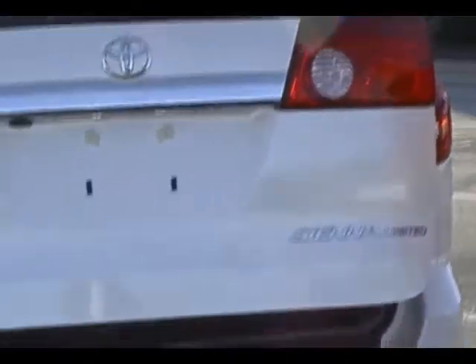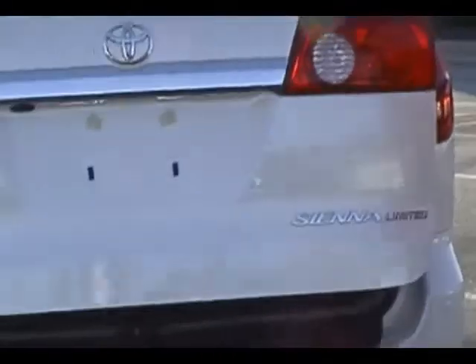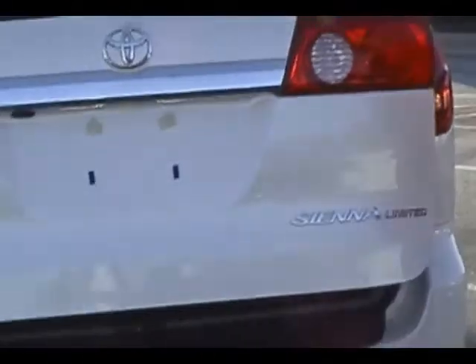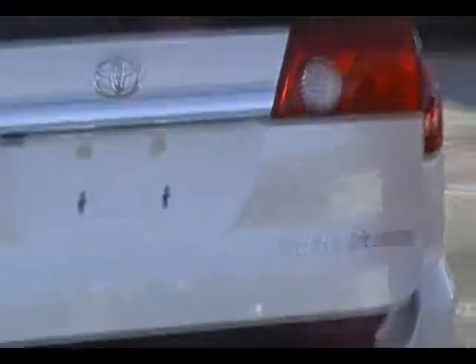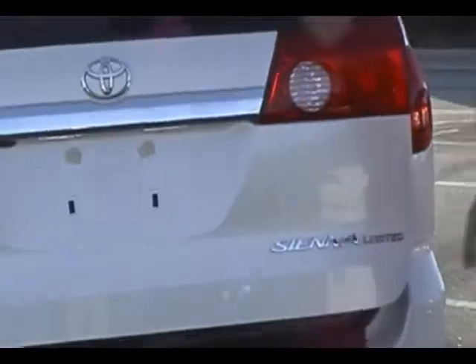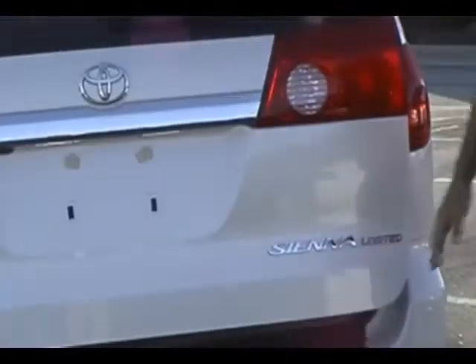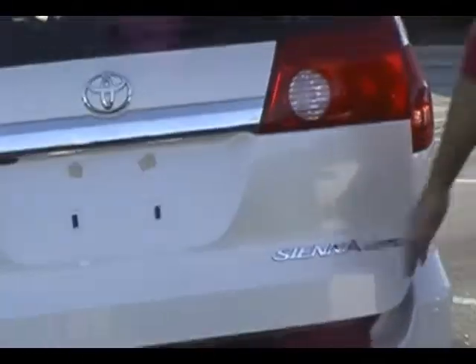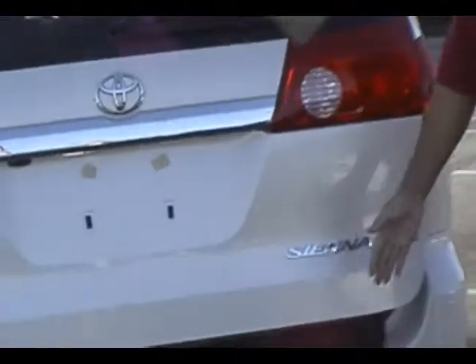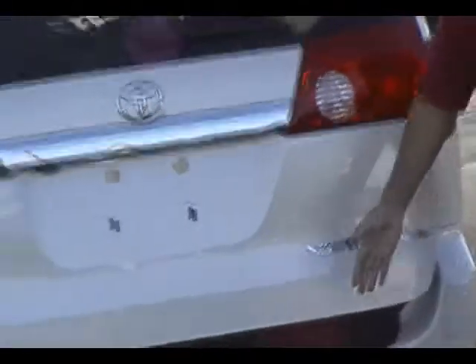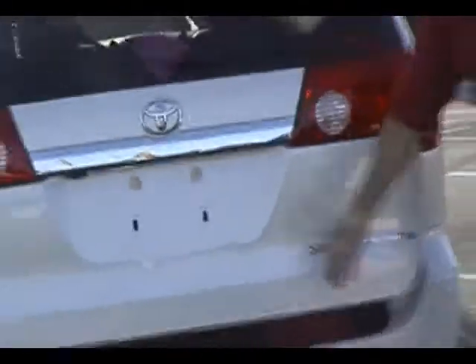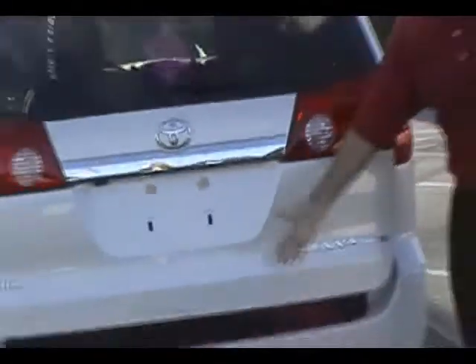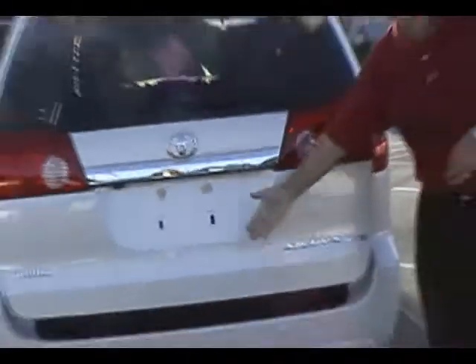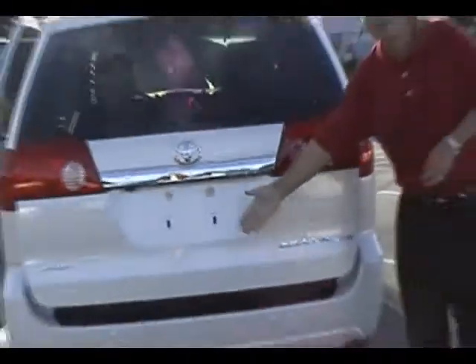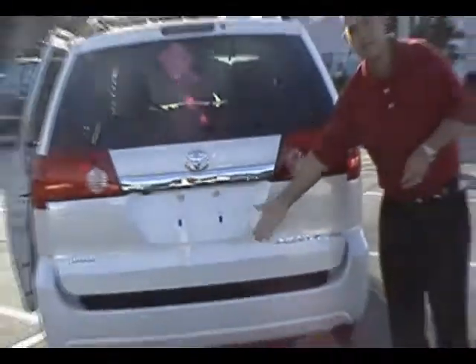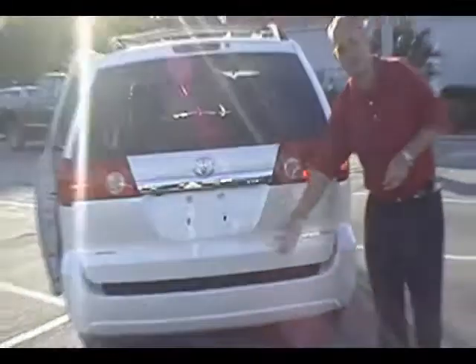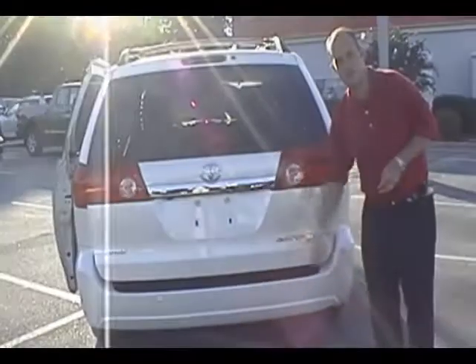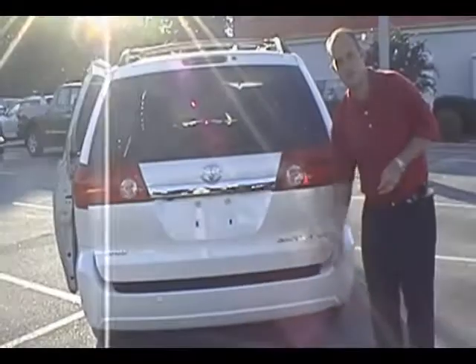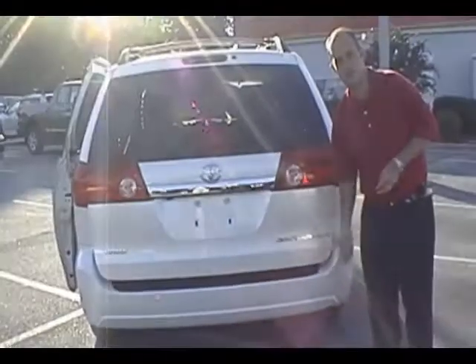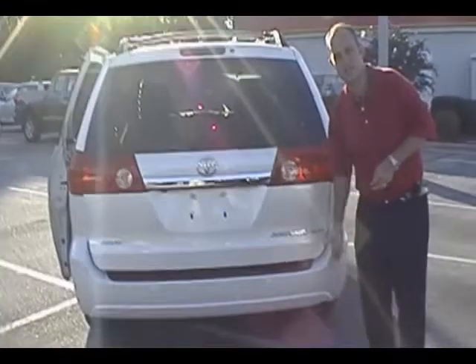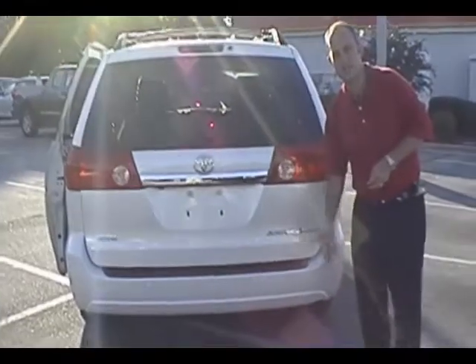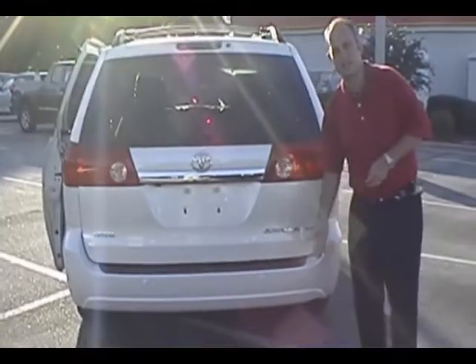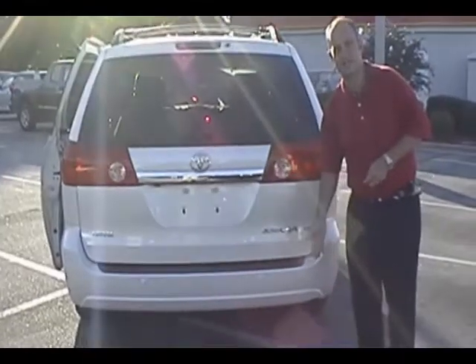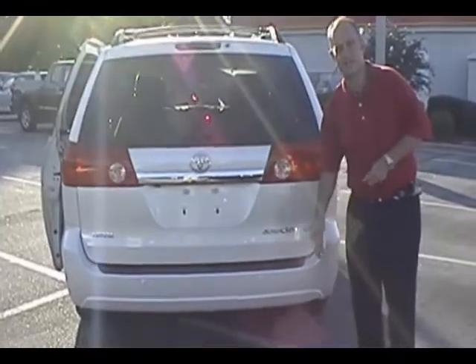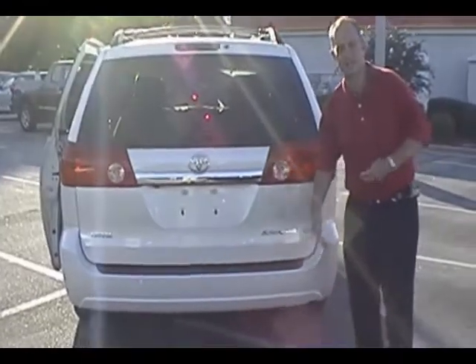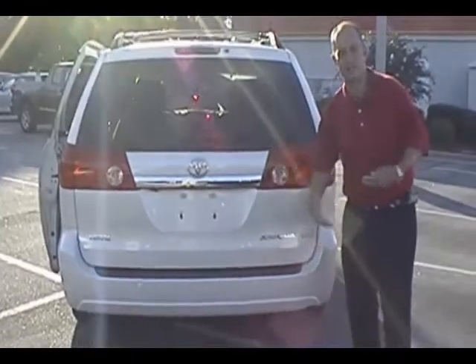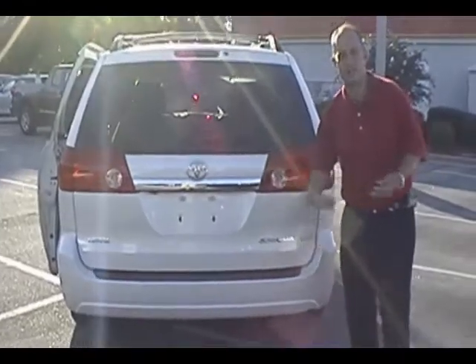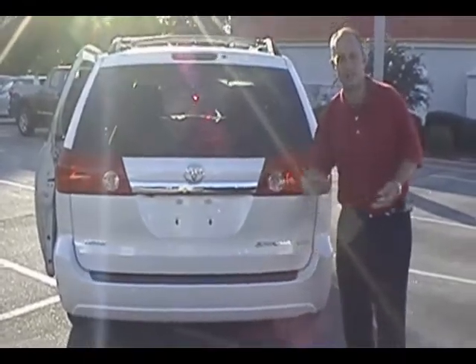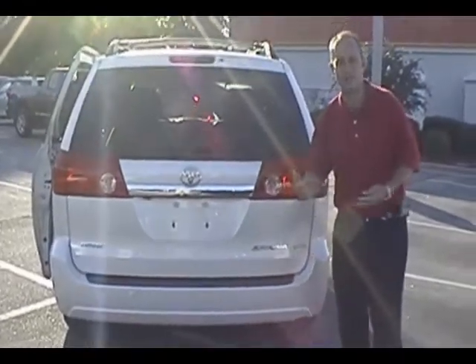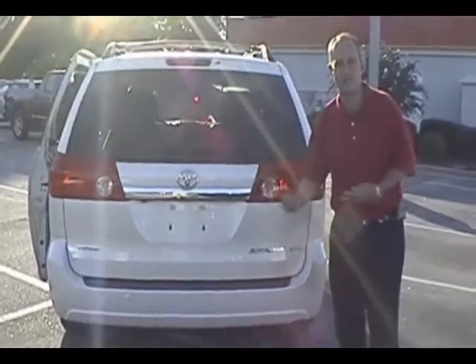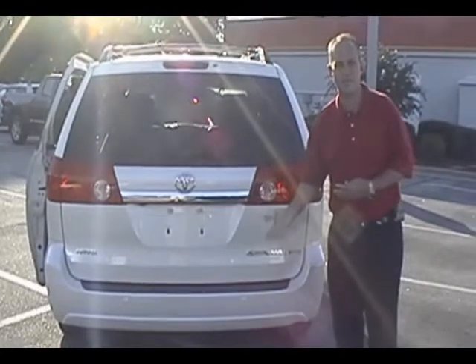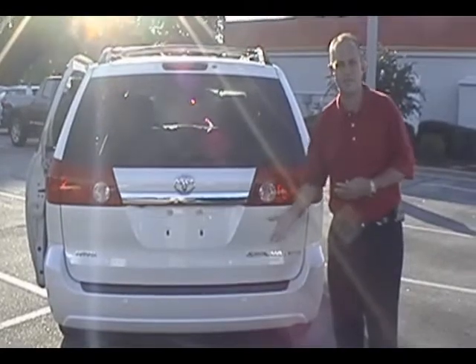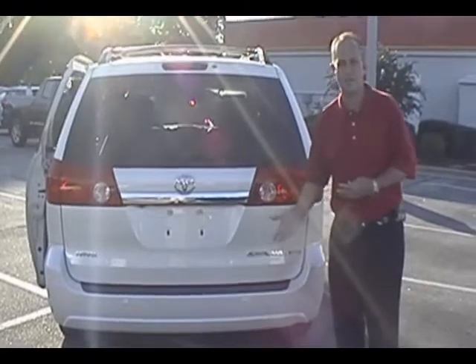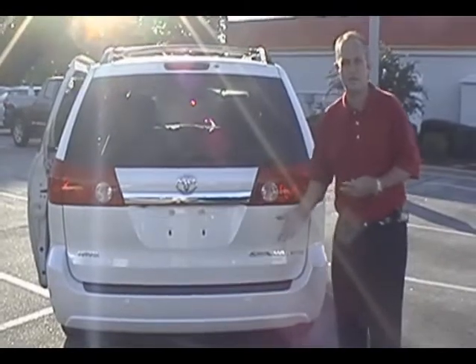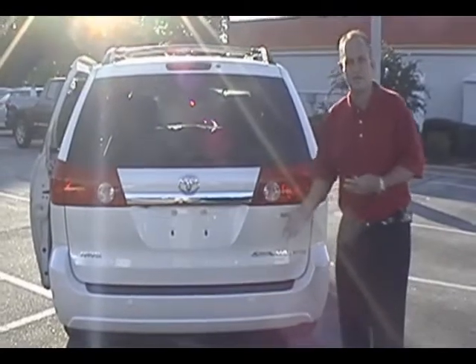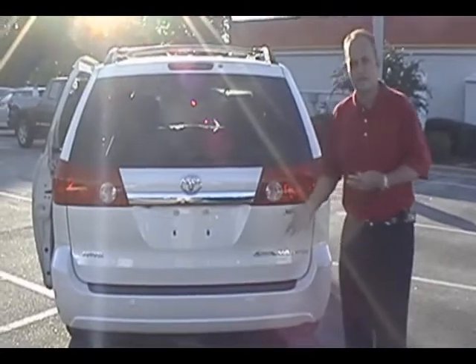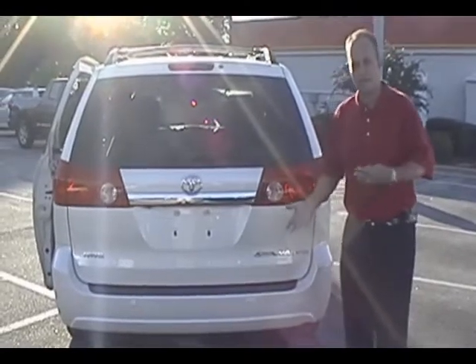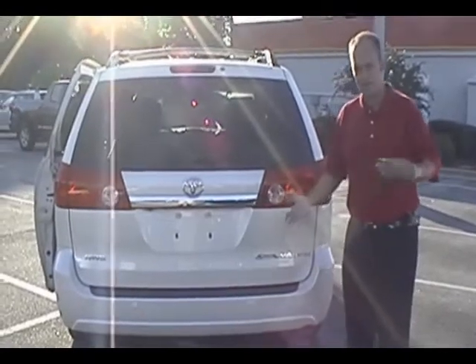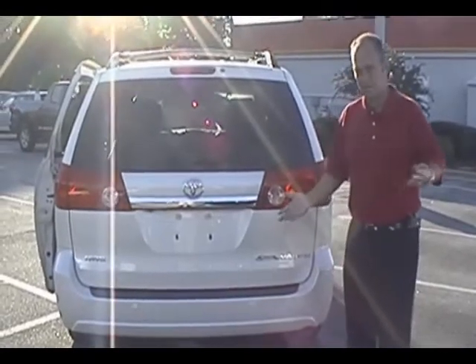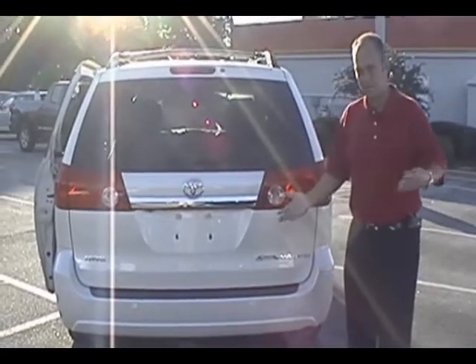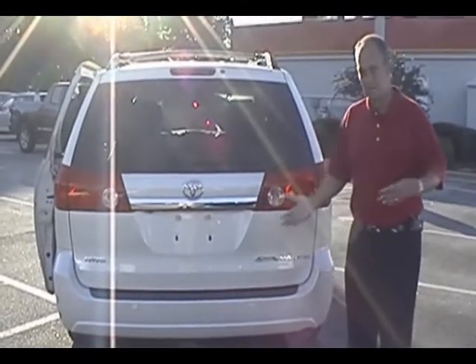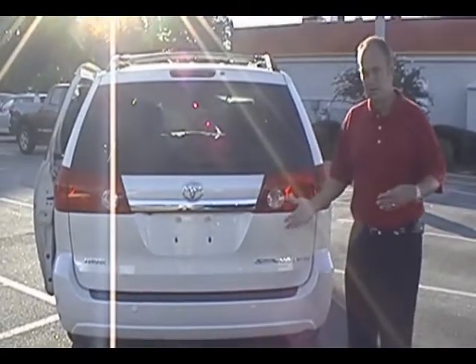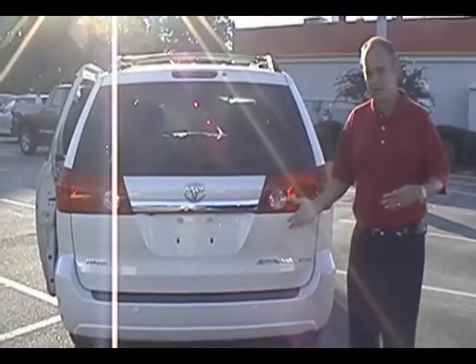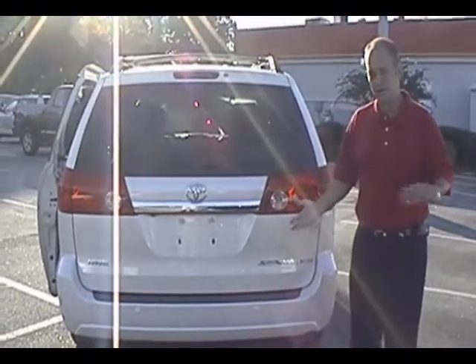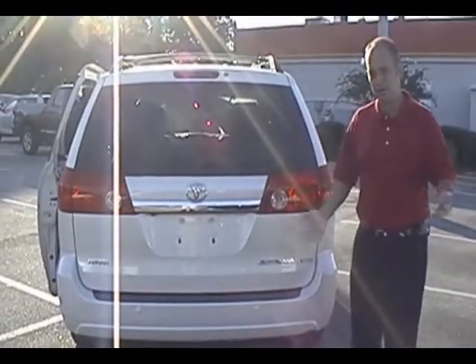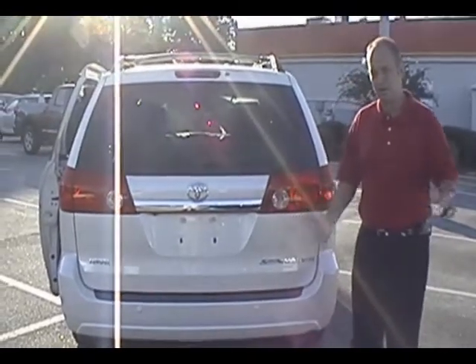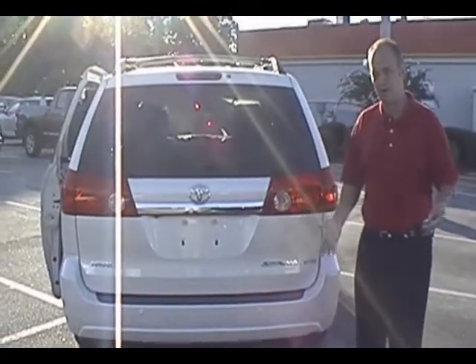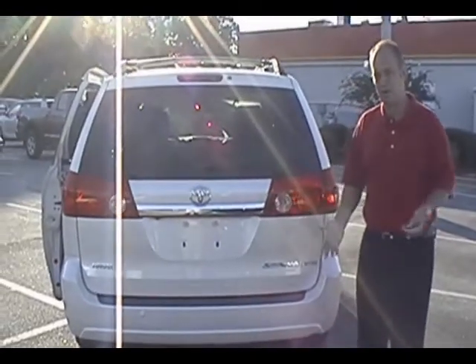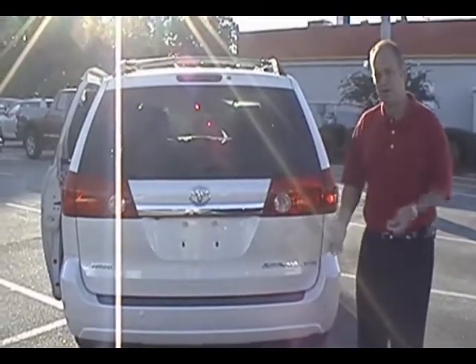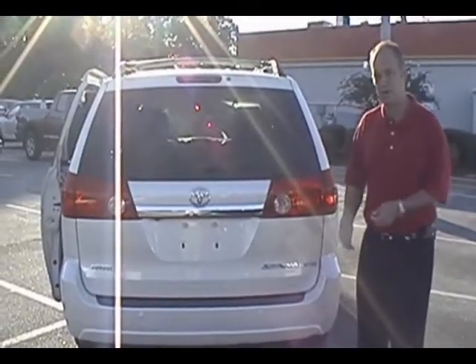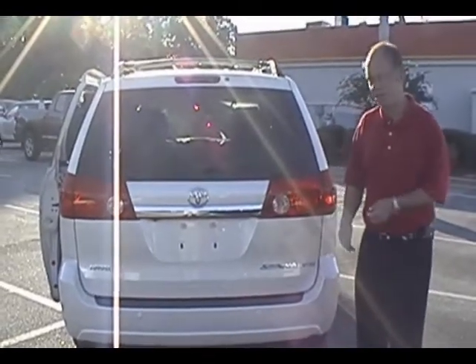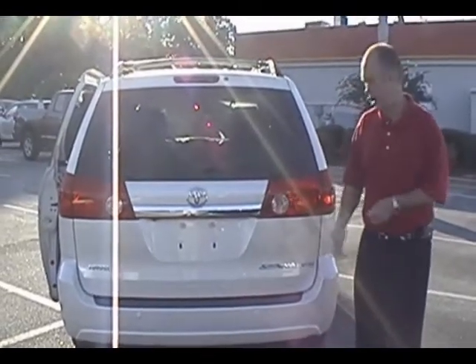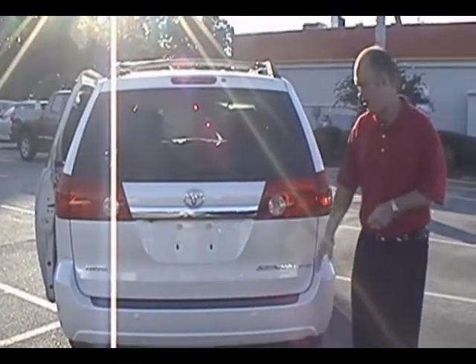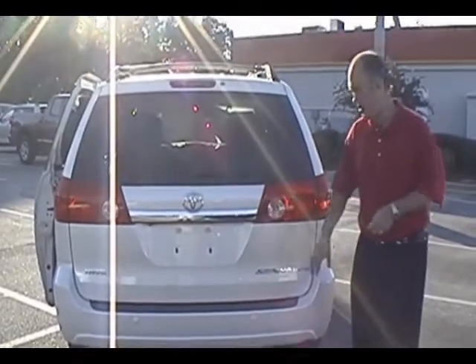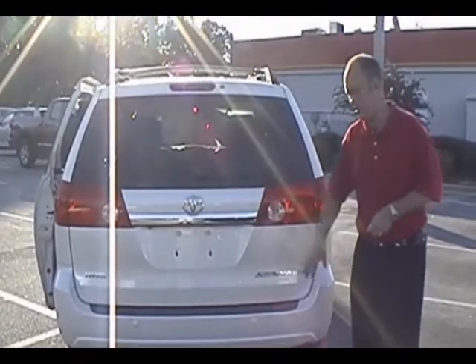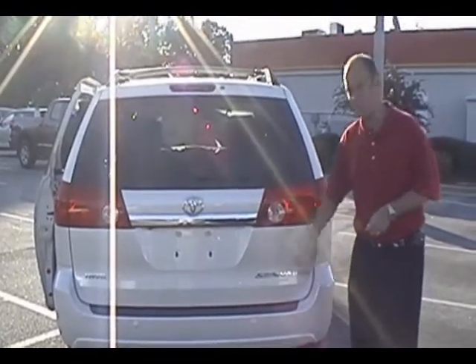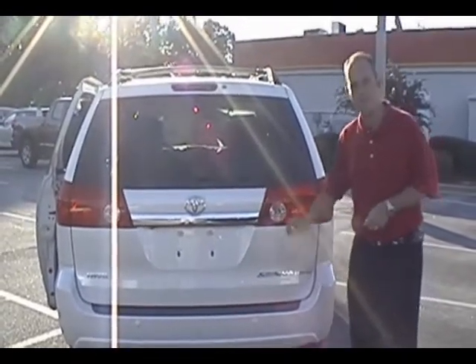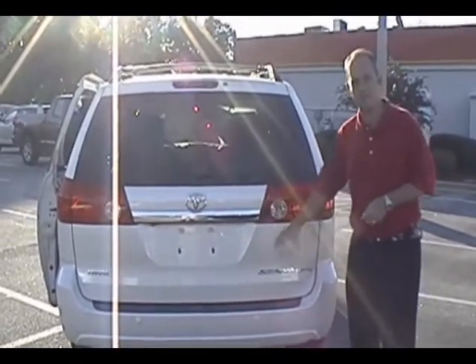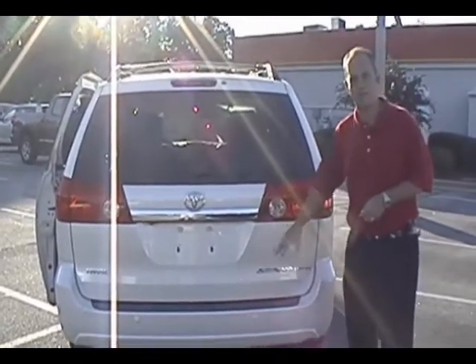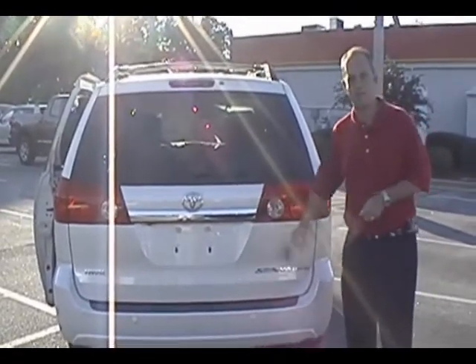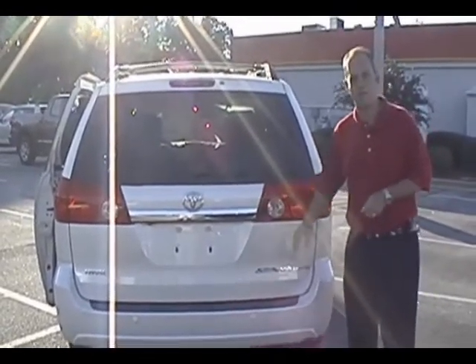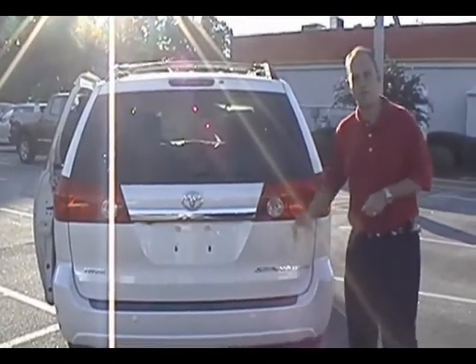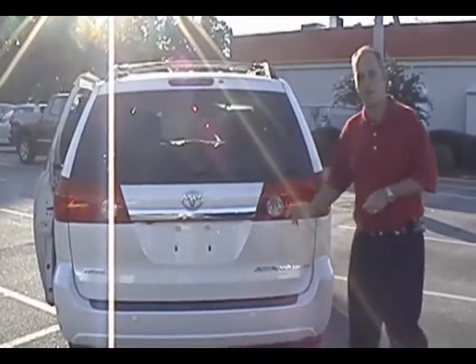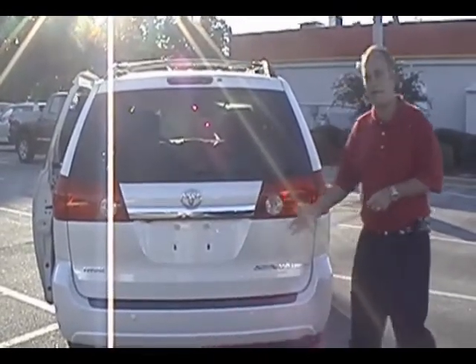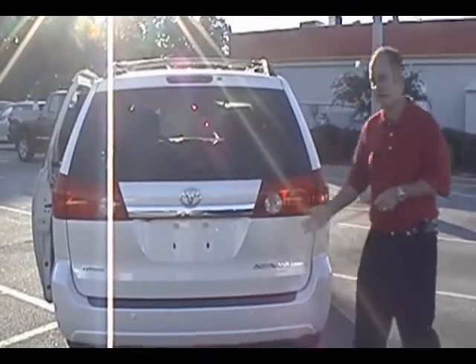This has parking sensors in the back, so as you get close to other cars or objects, the sensors will go off inside the vehicle.